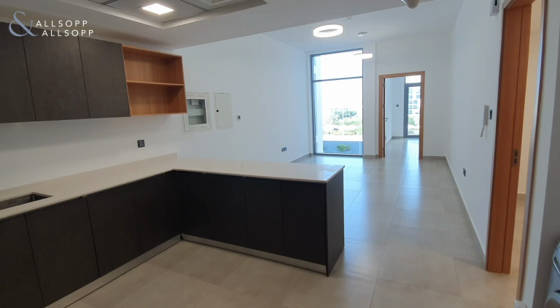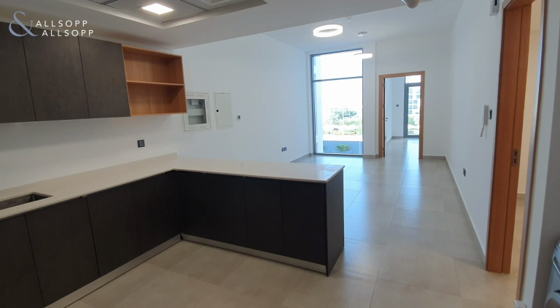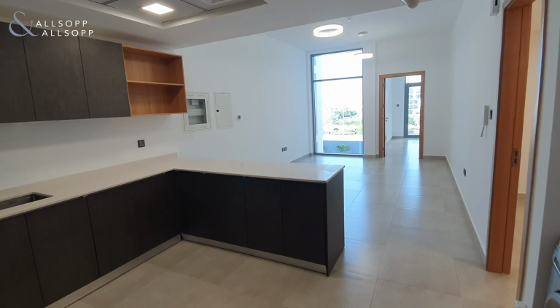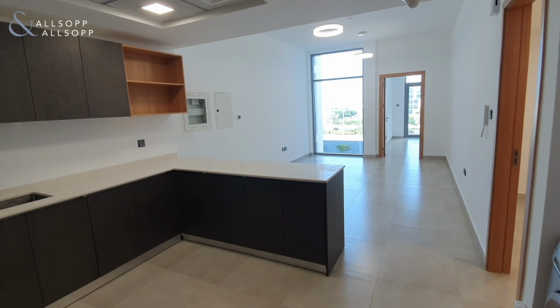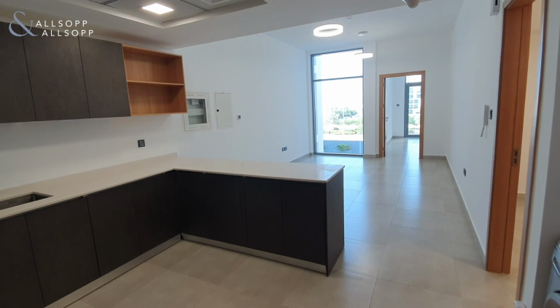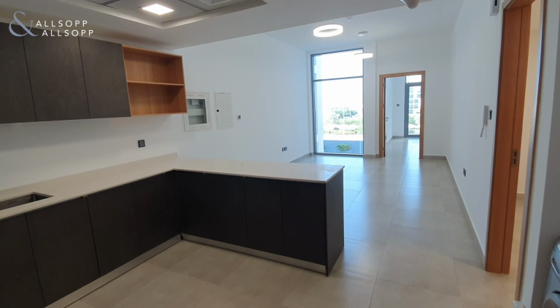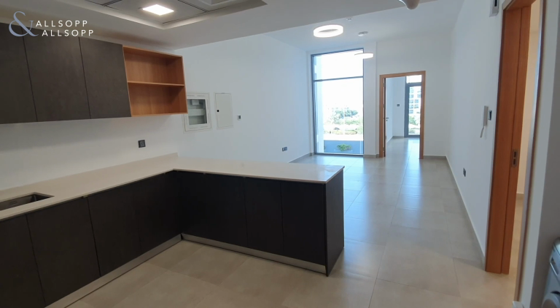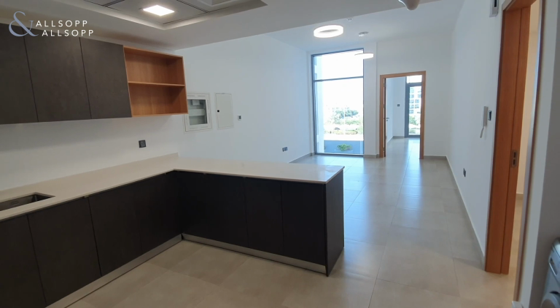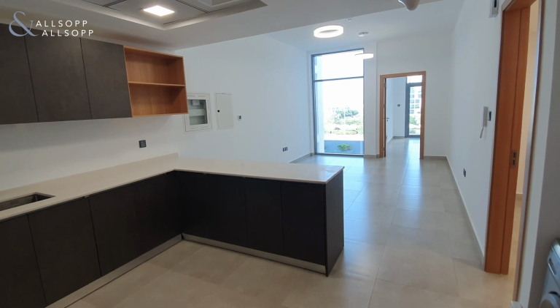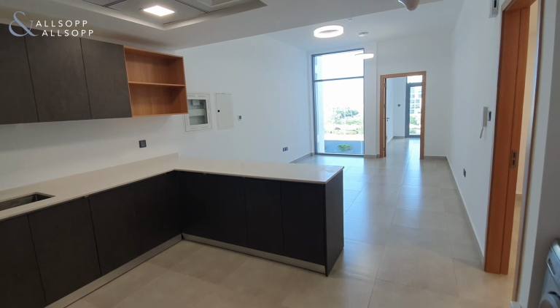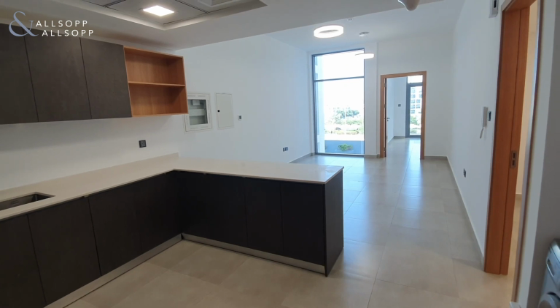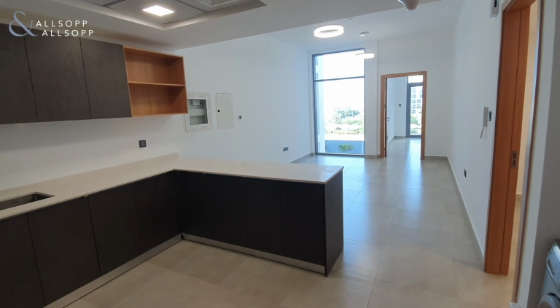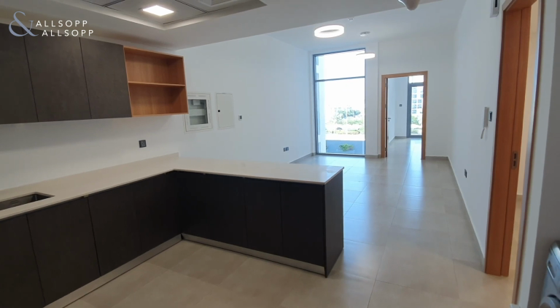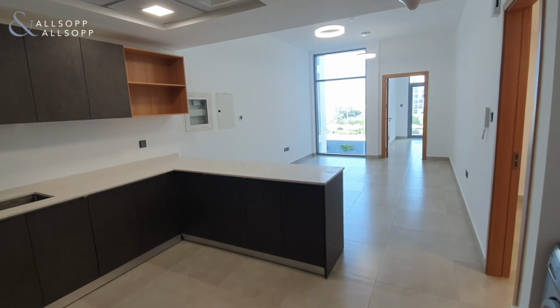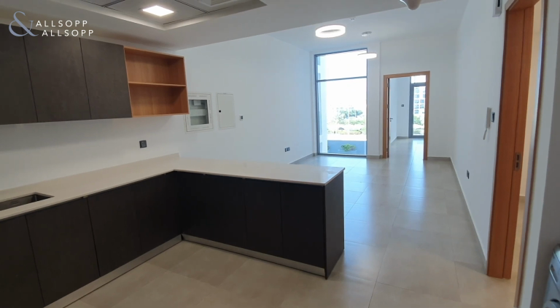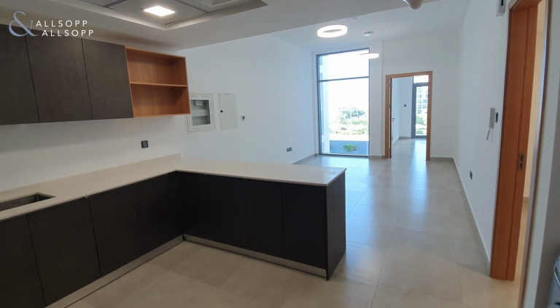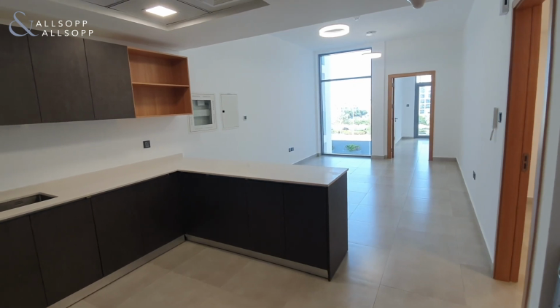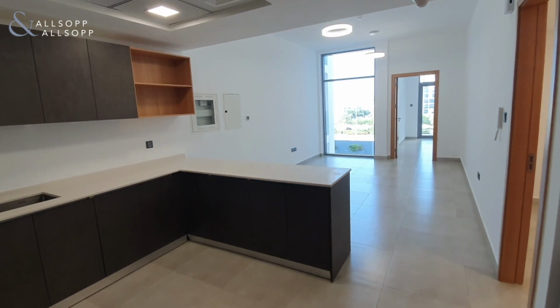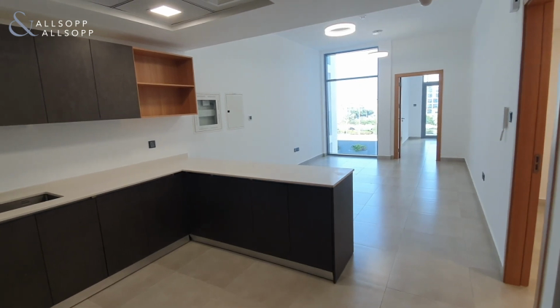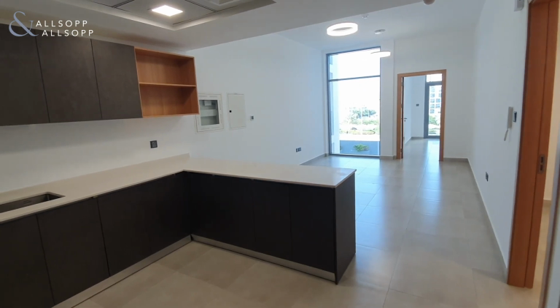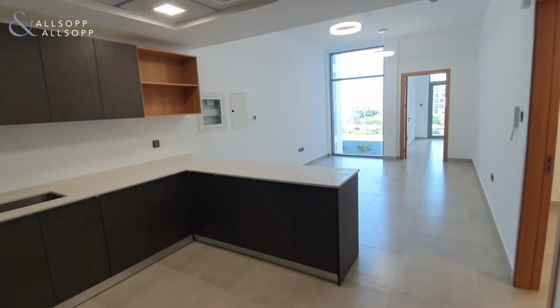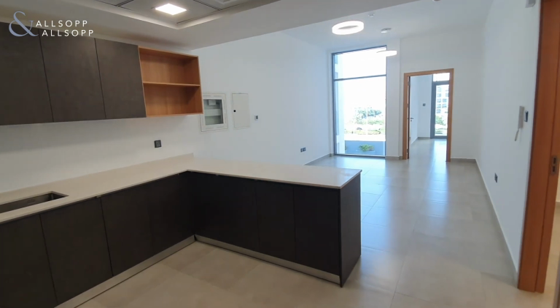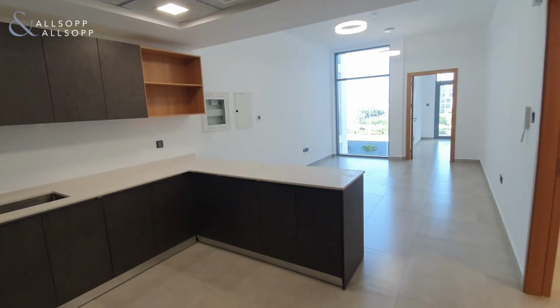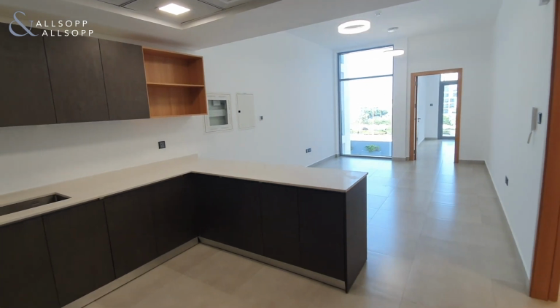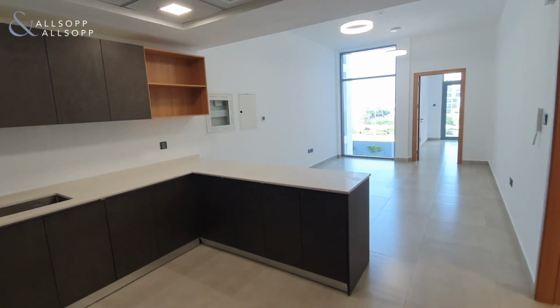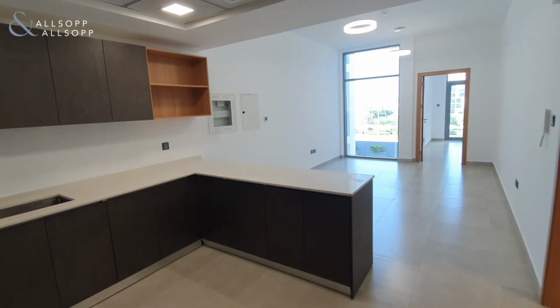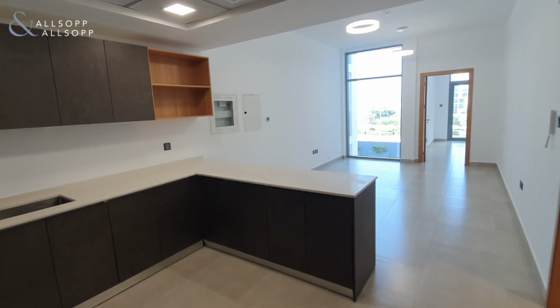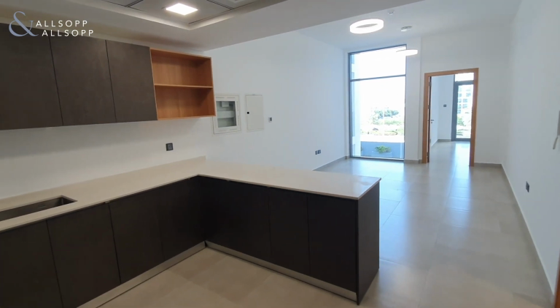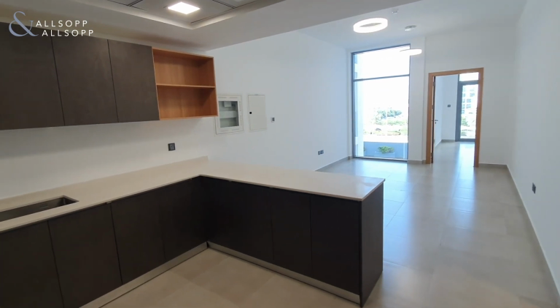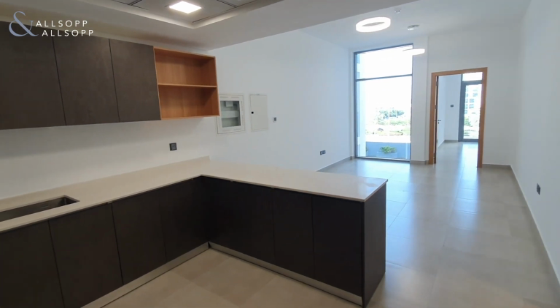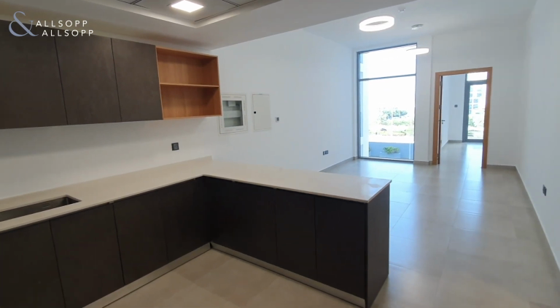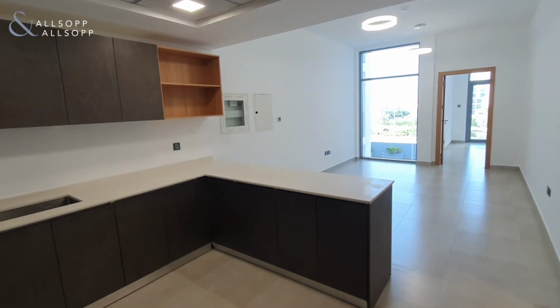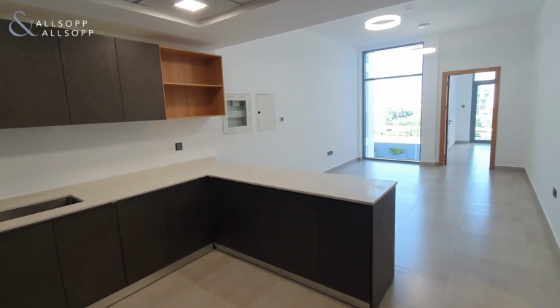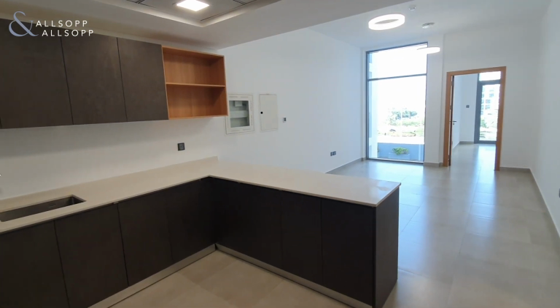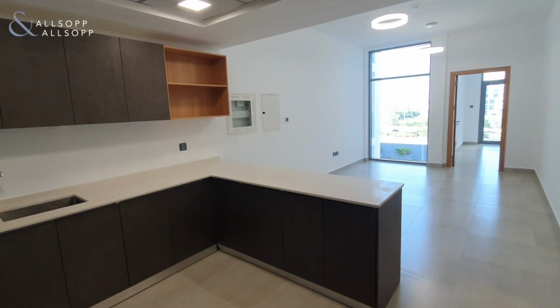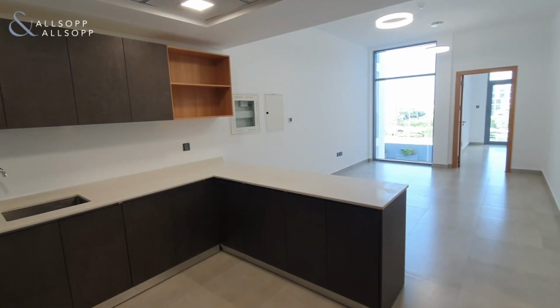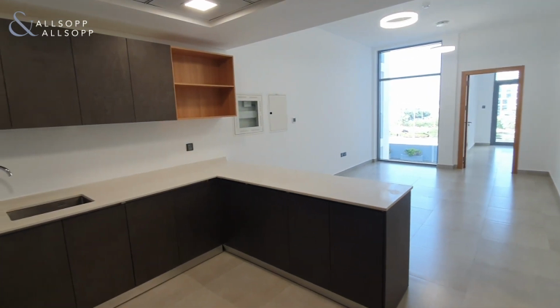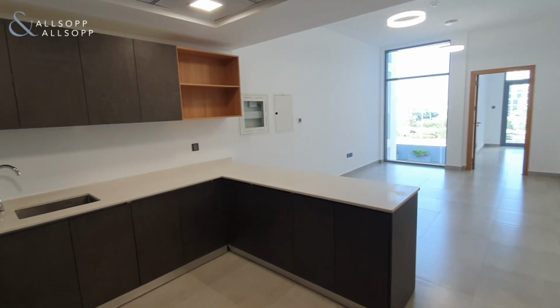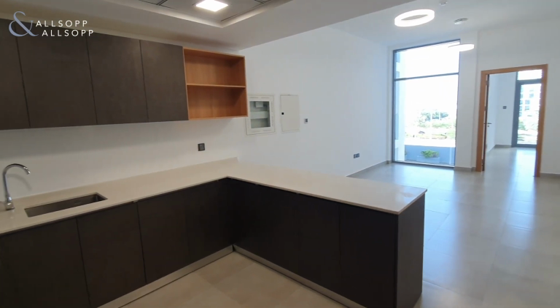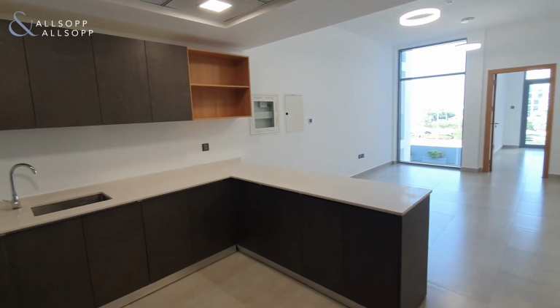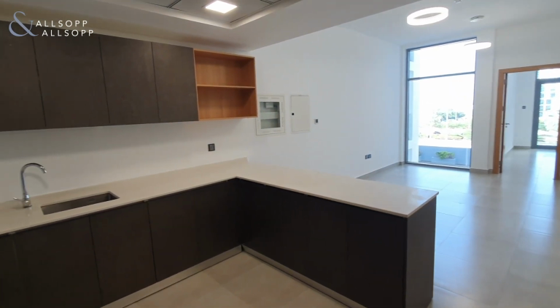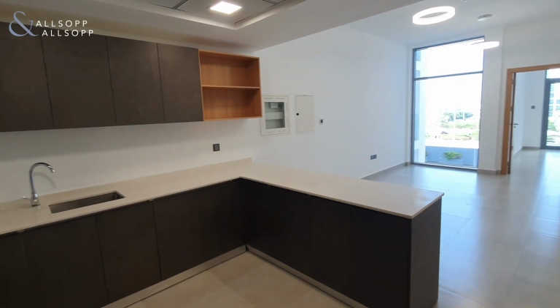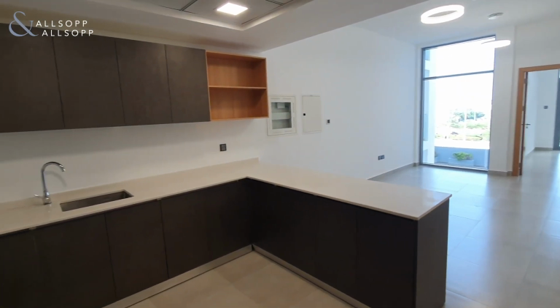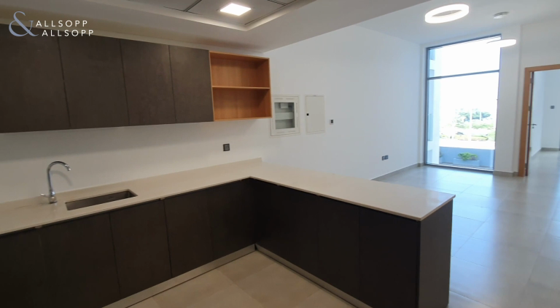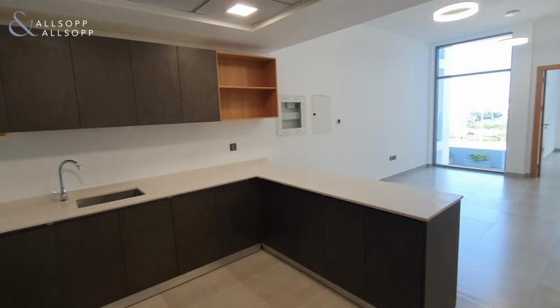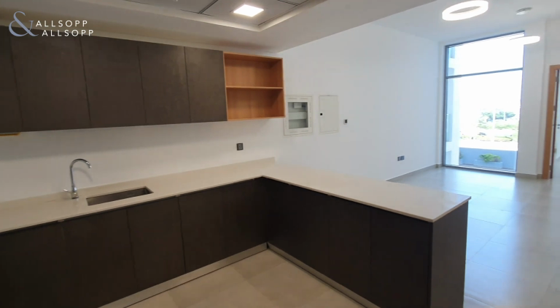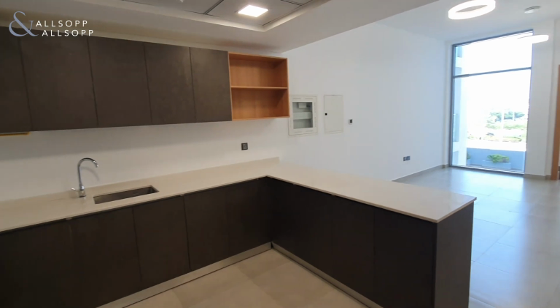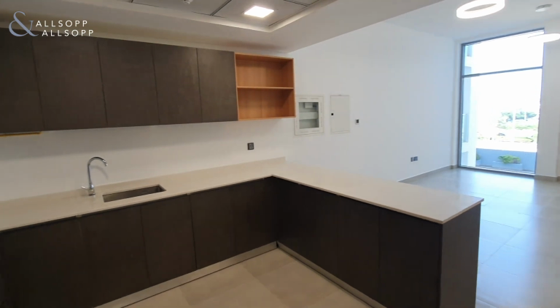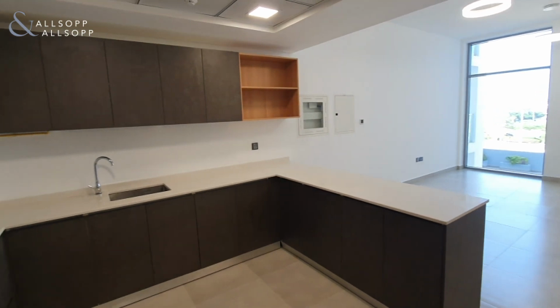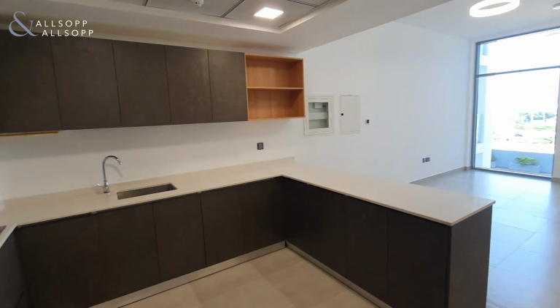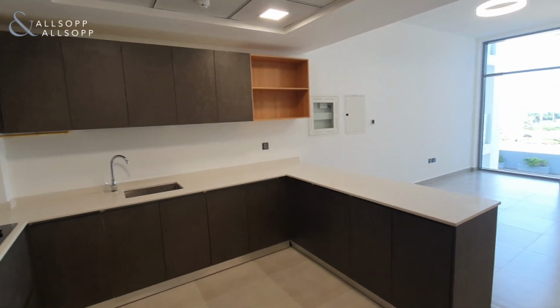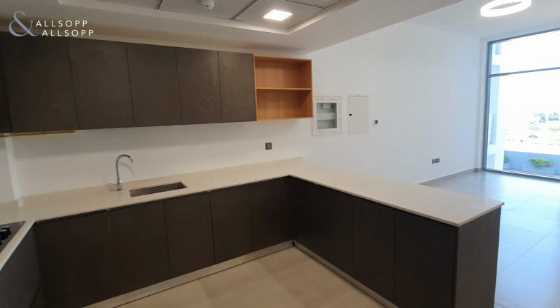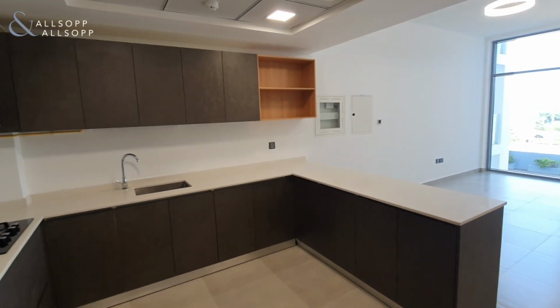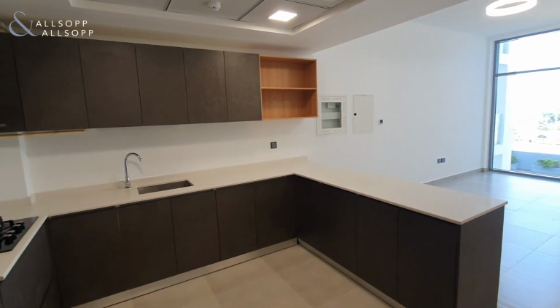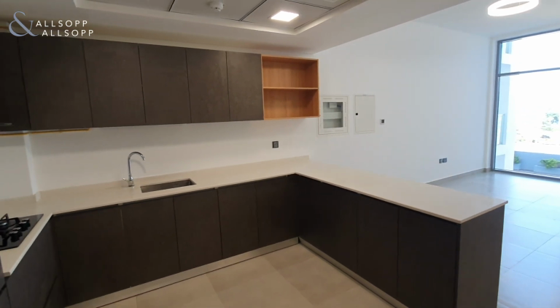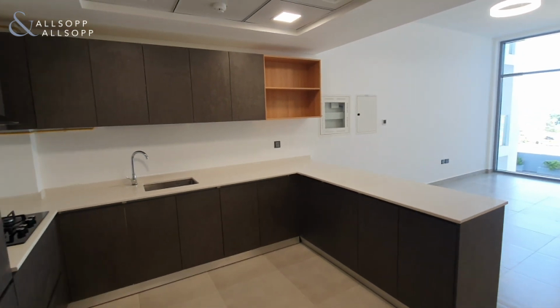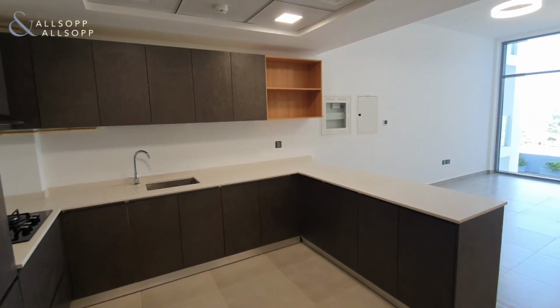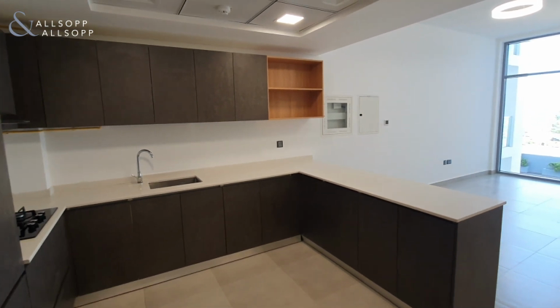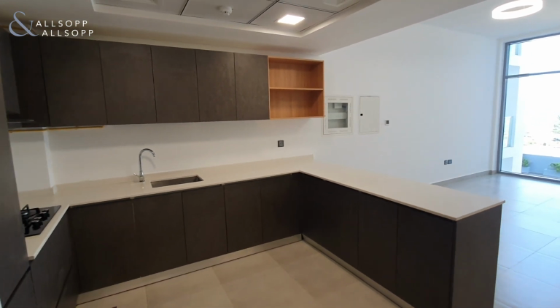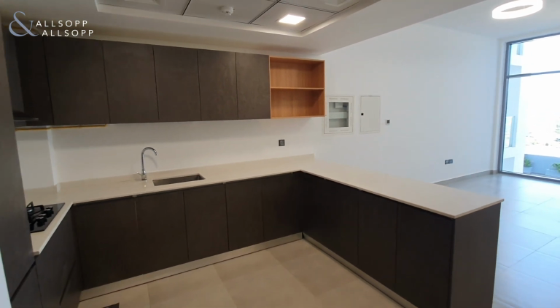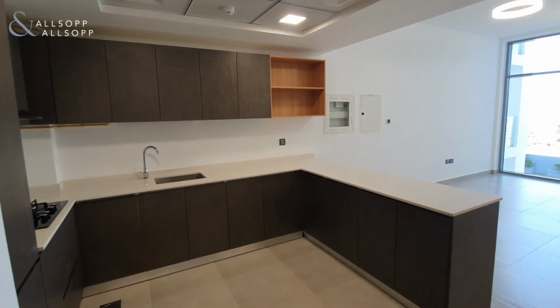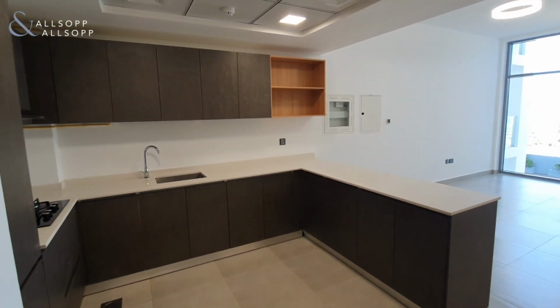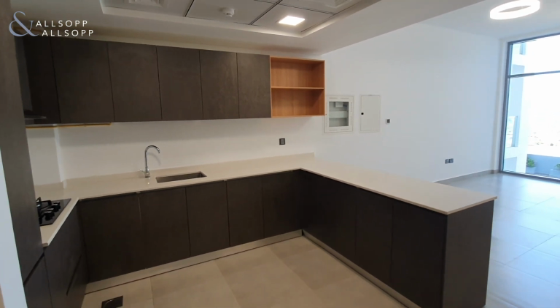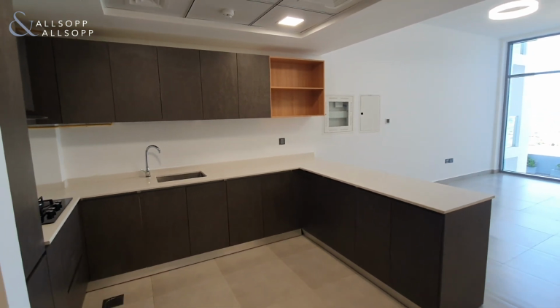Hello, it's Ryan from Allsop and Allsop Real Estate here to show you around this one bedroom plus store apartment in Pantheon Alisi.